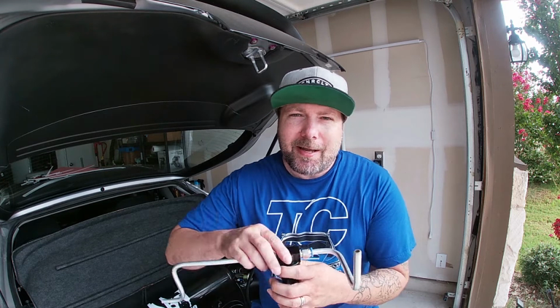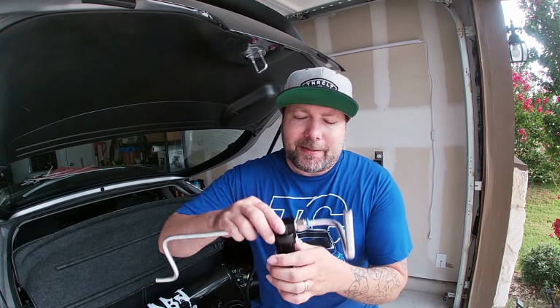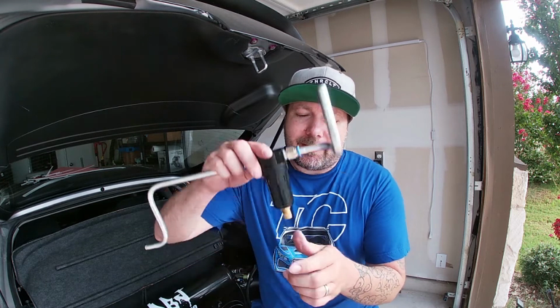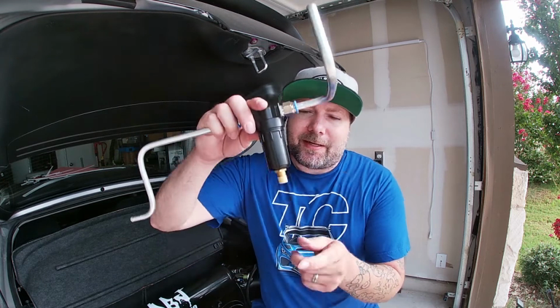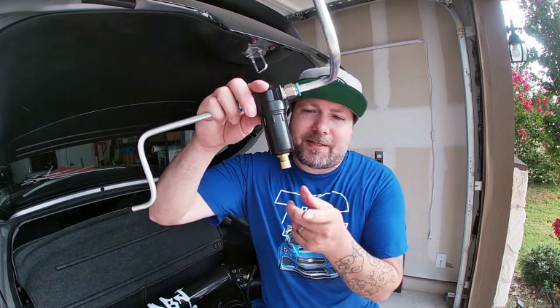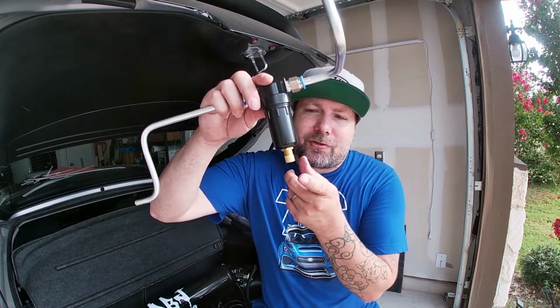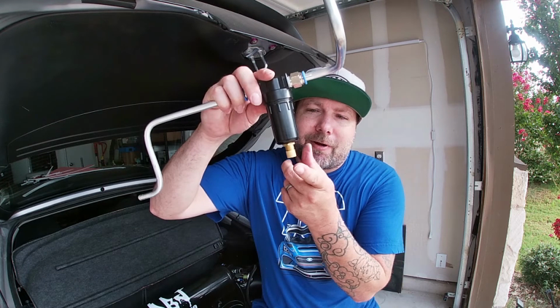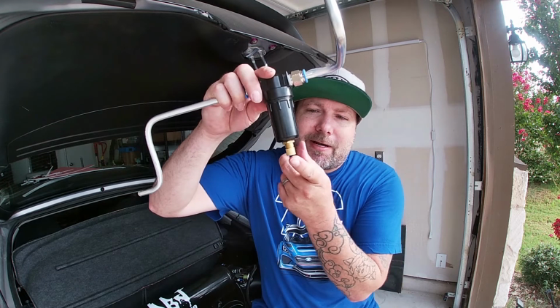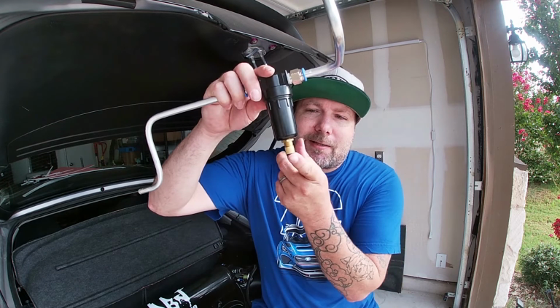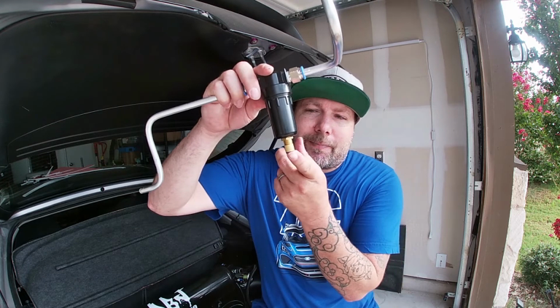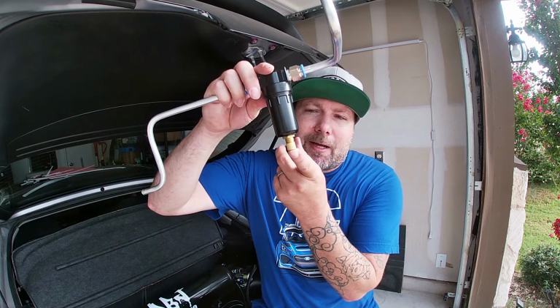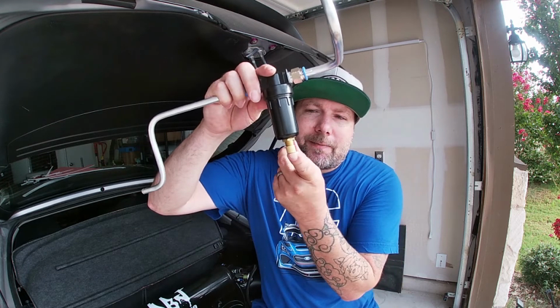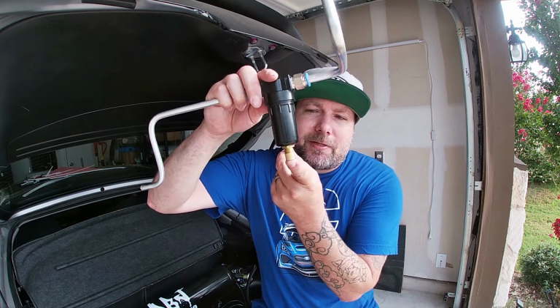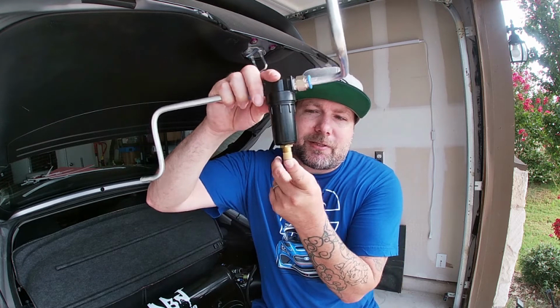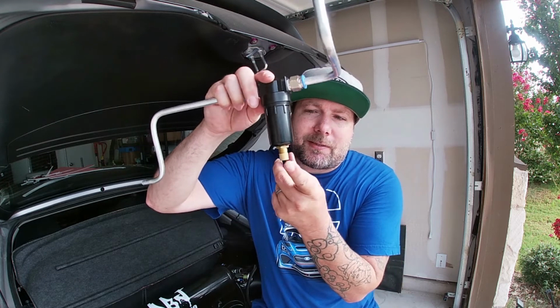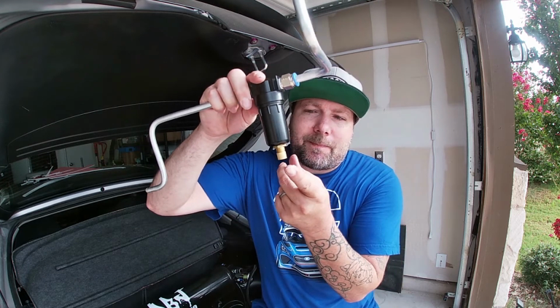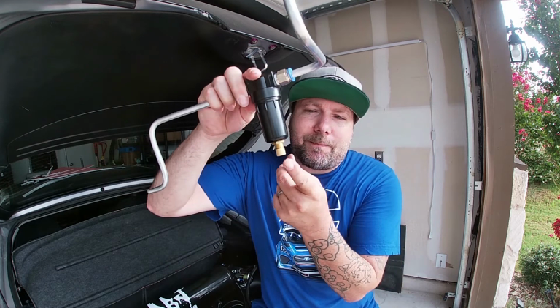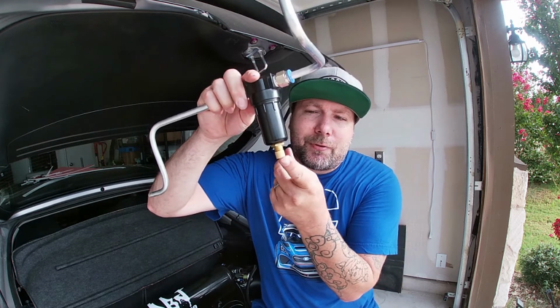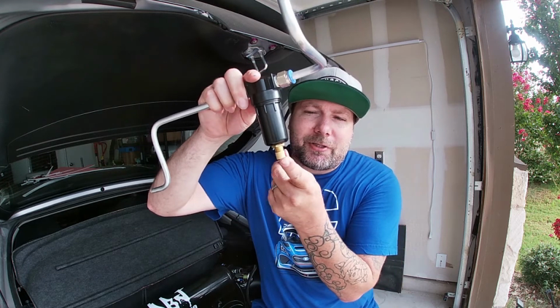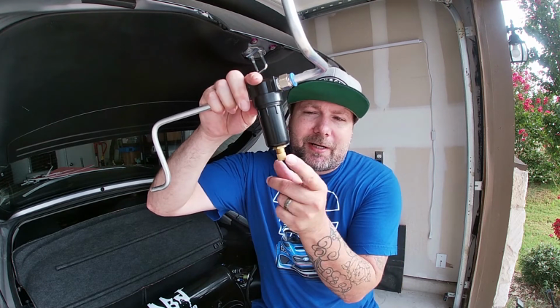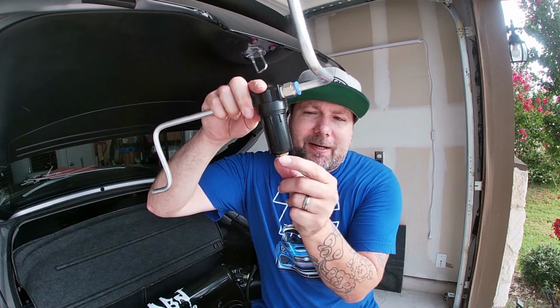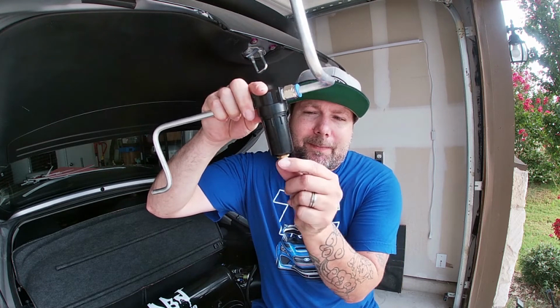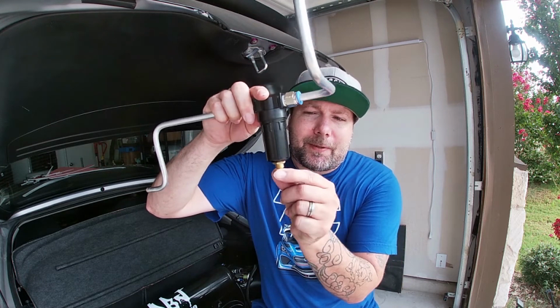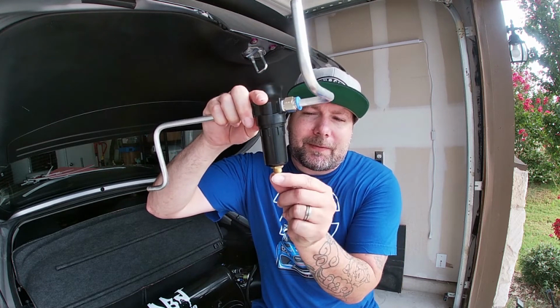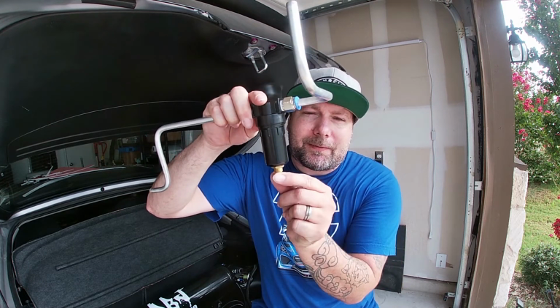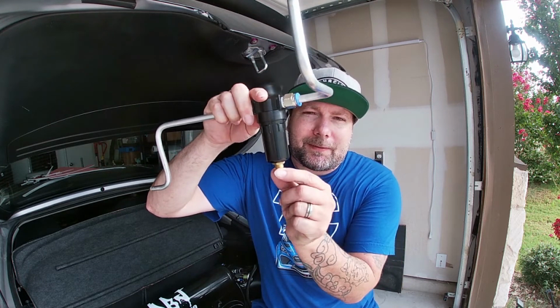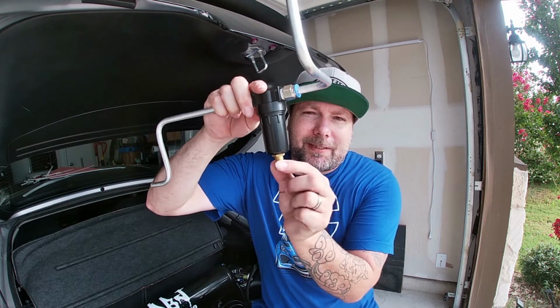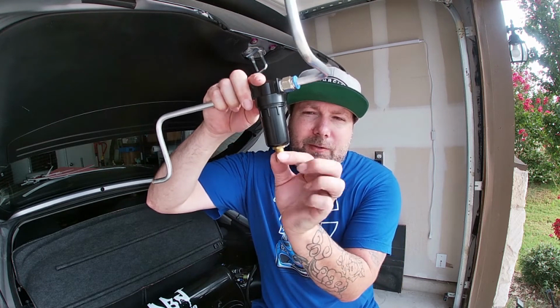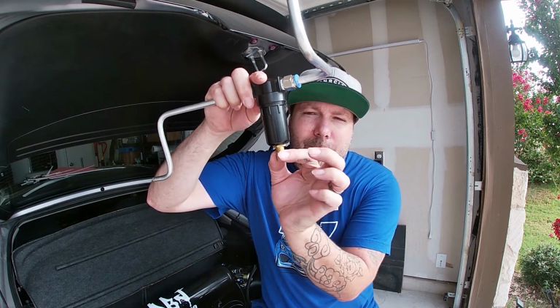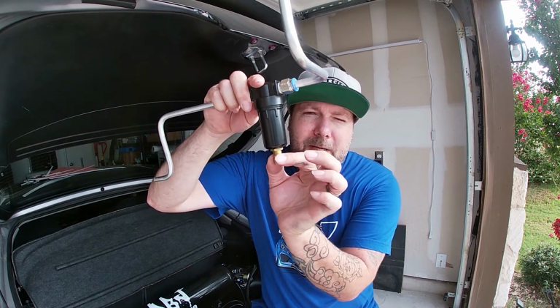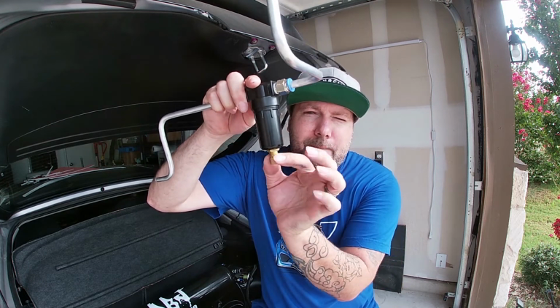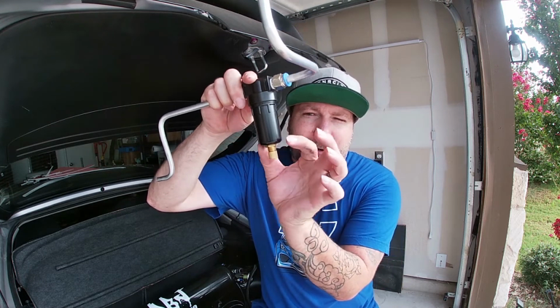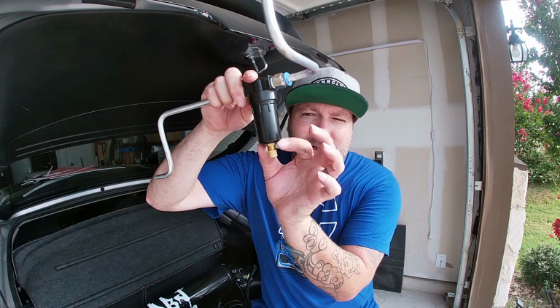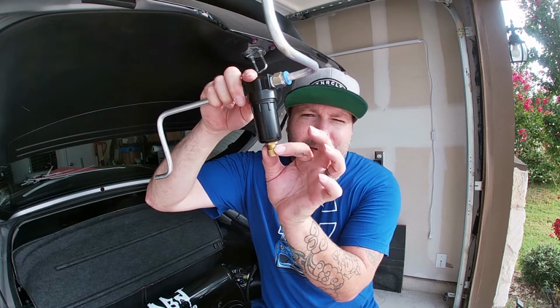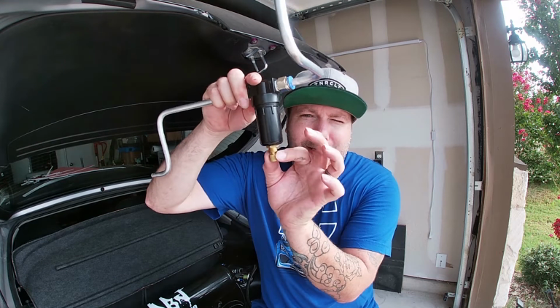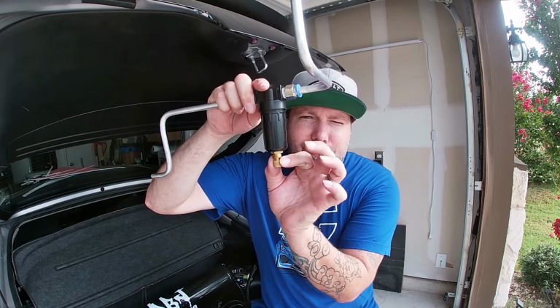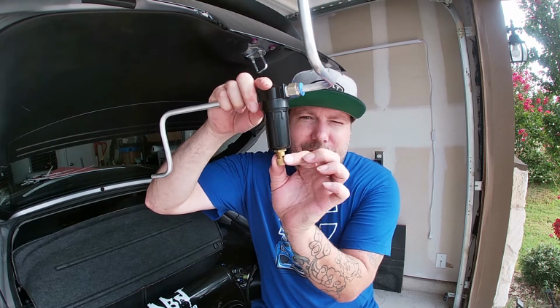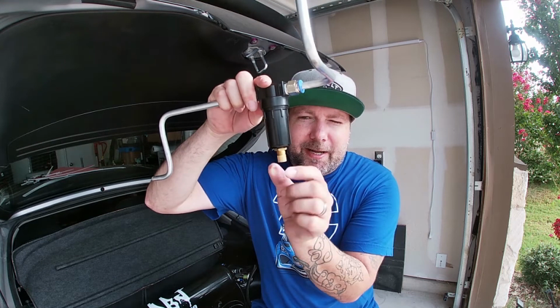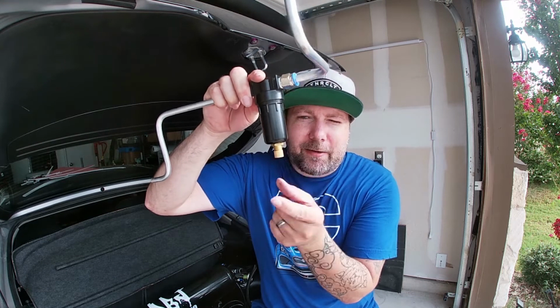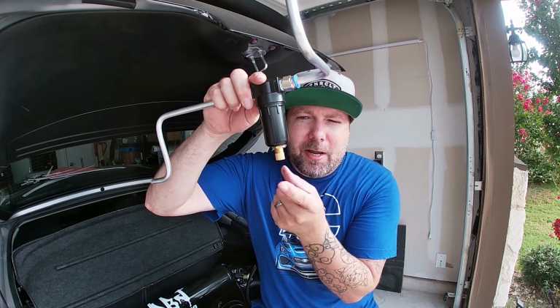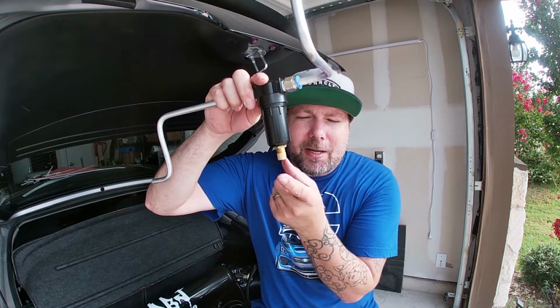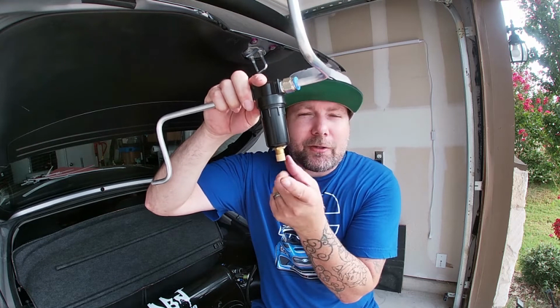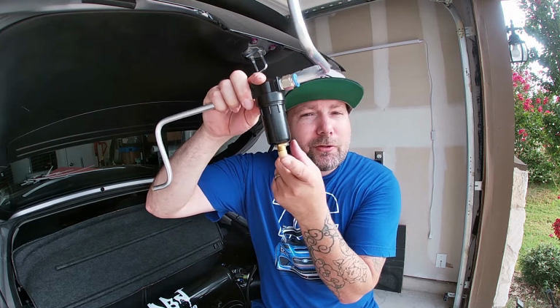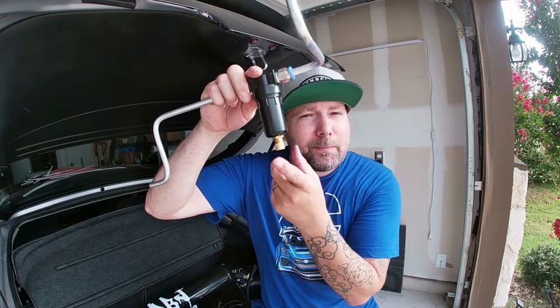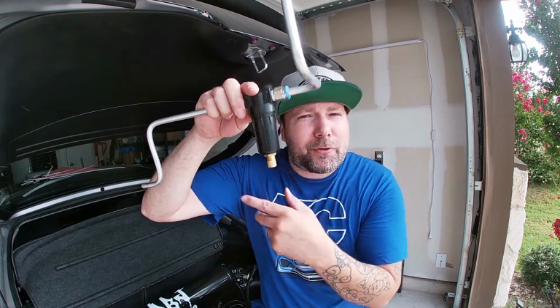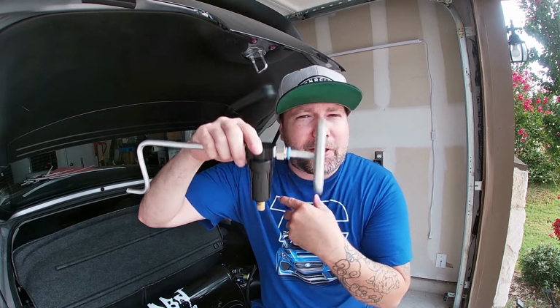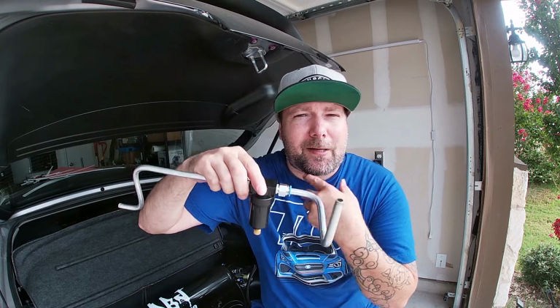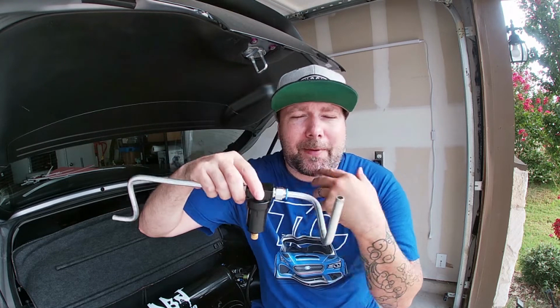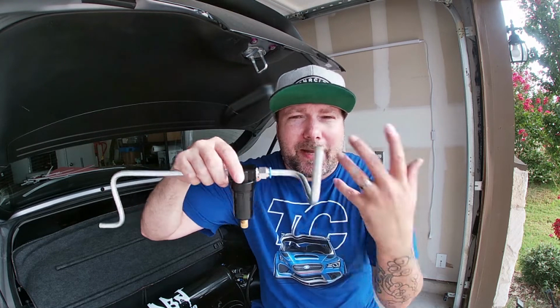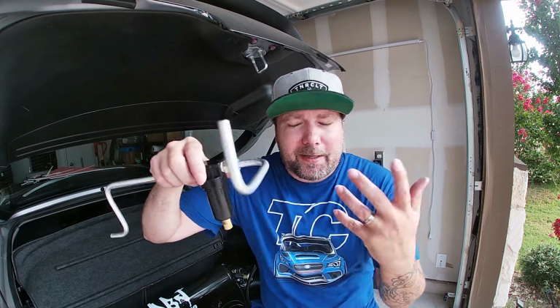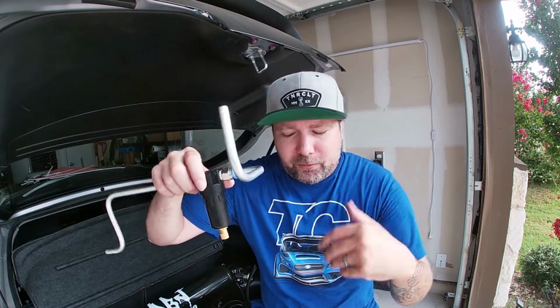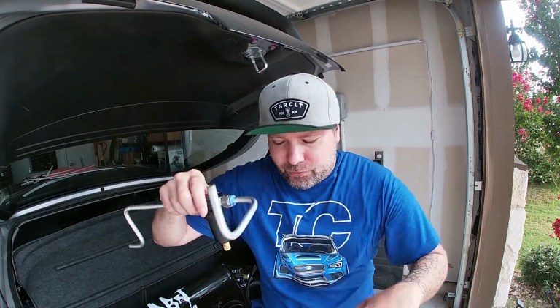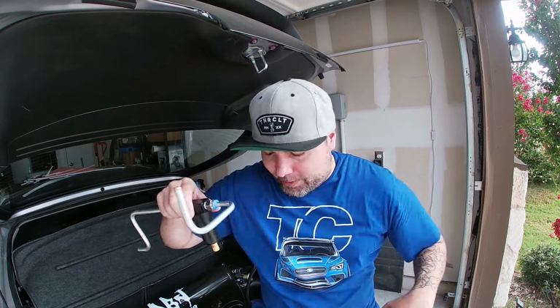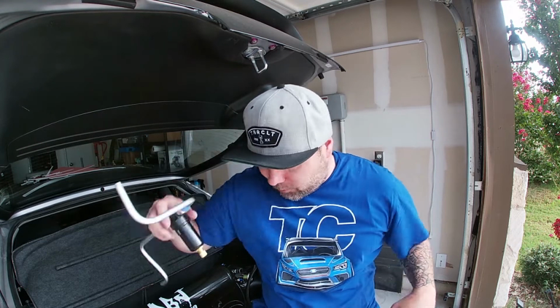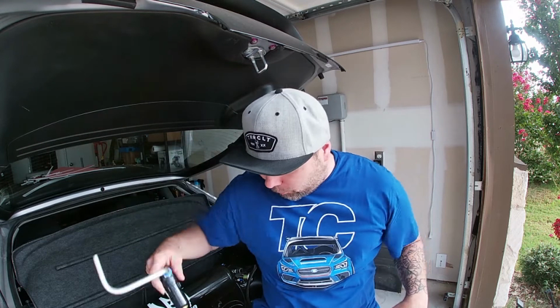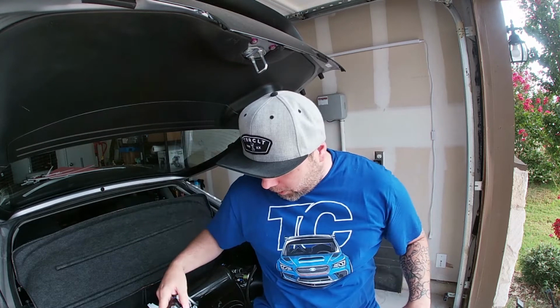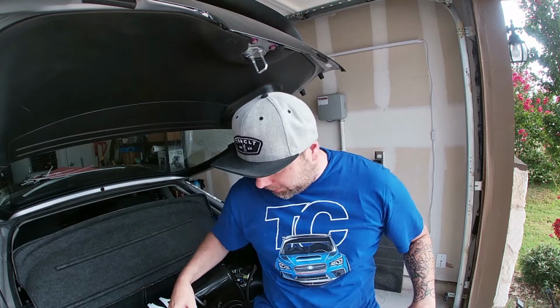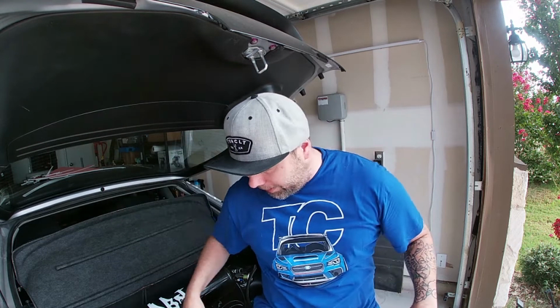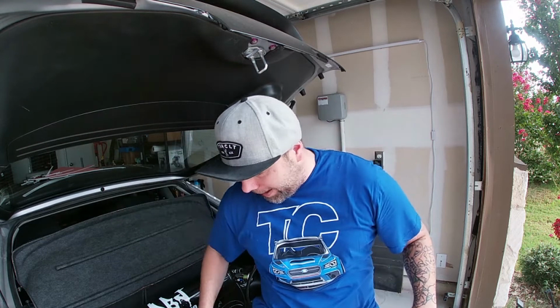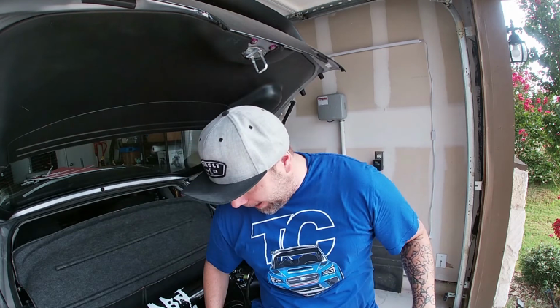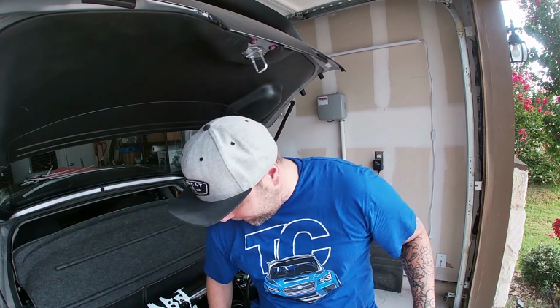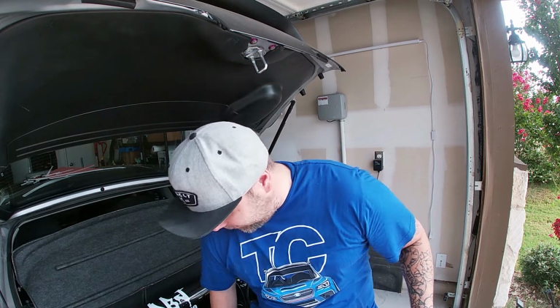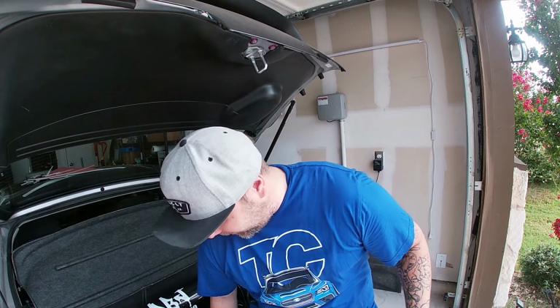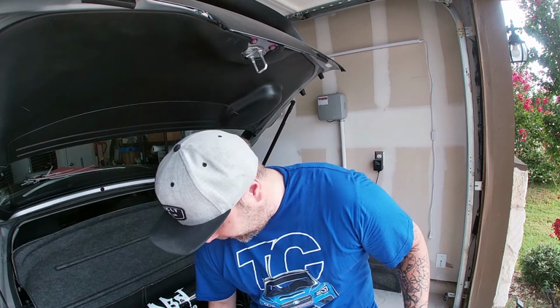It traps the water and keeps it in here. There is a drain at the bottom — this will be pressurized, so you just push it up and it'll drain the water out of it.